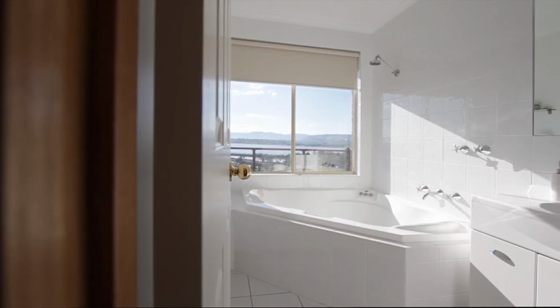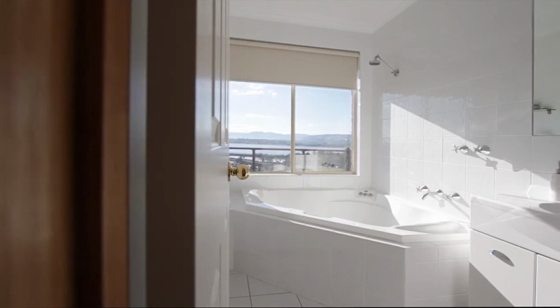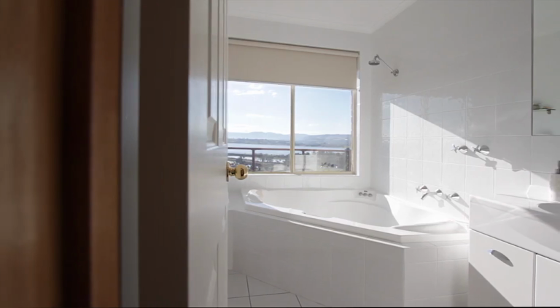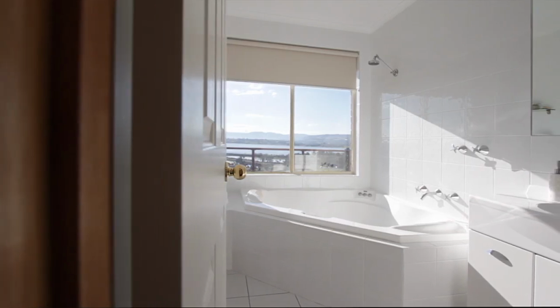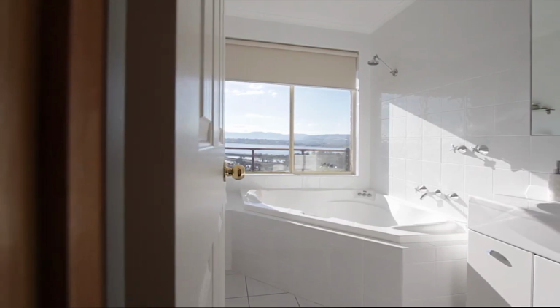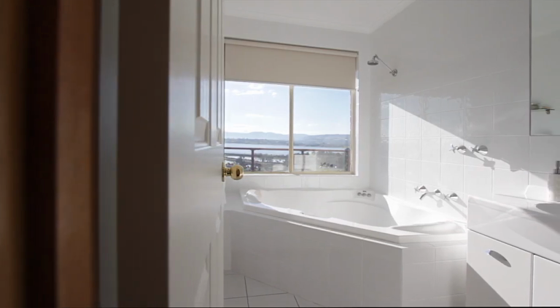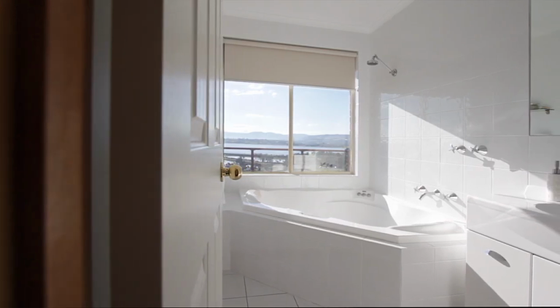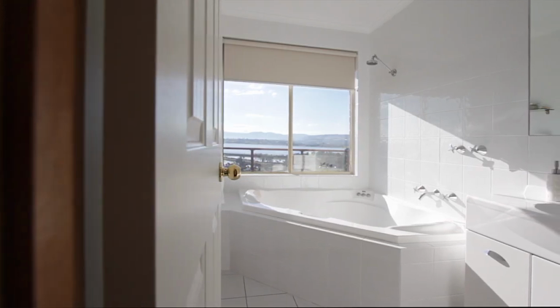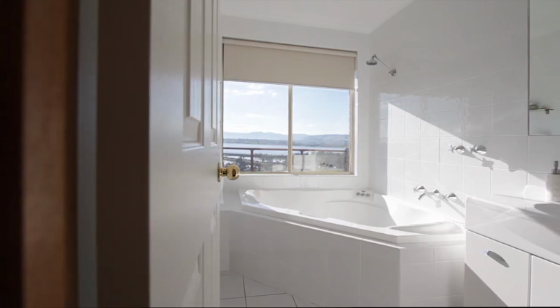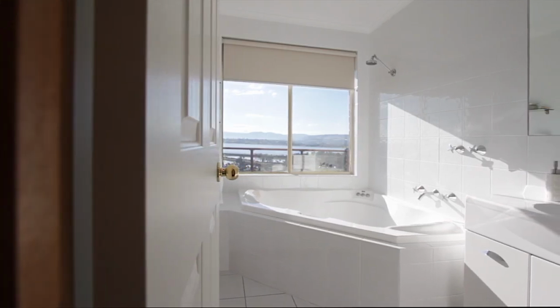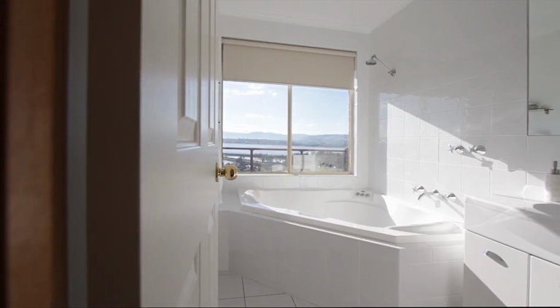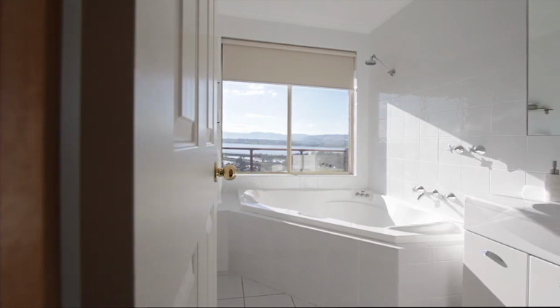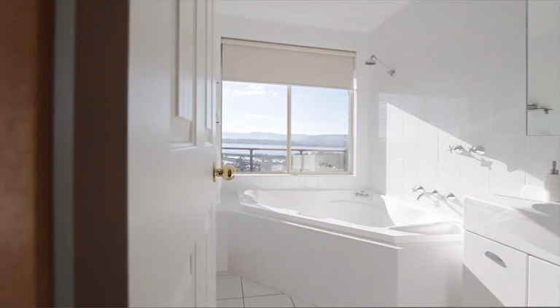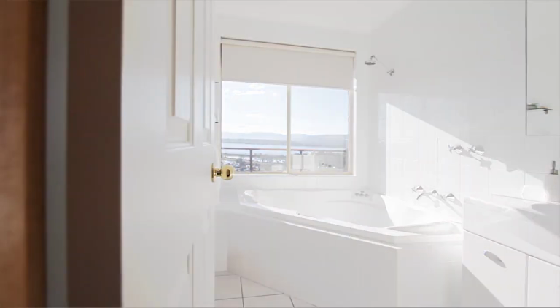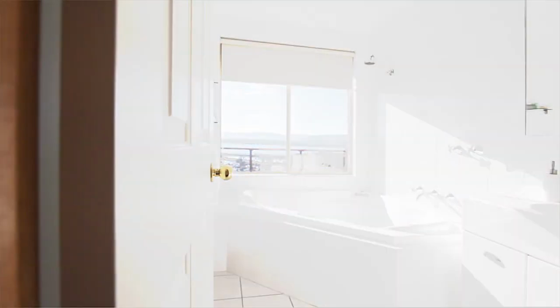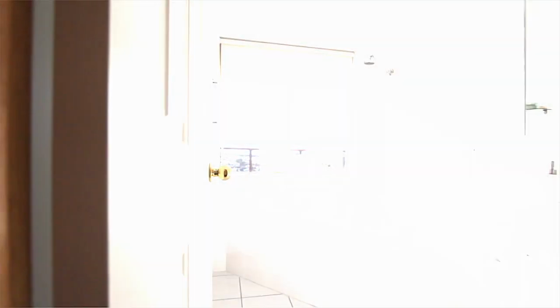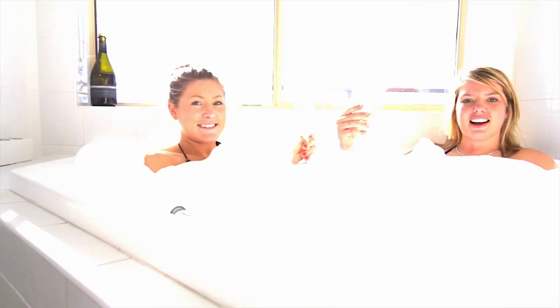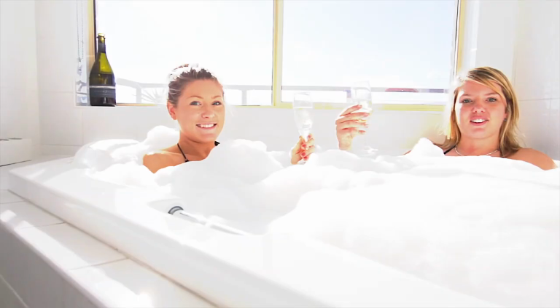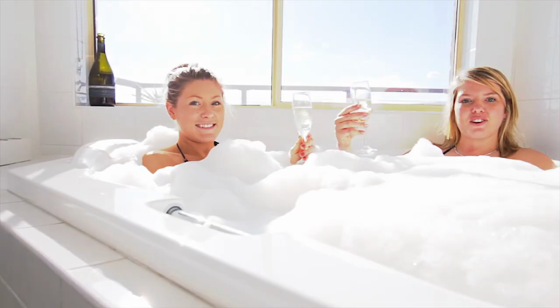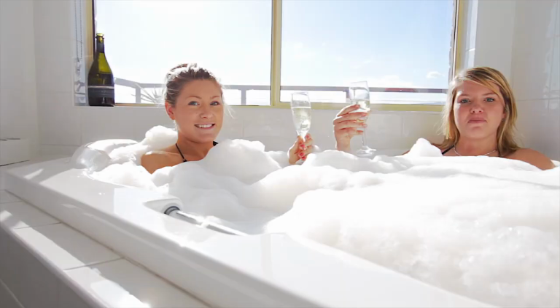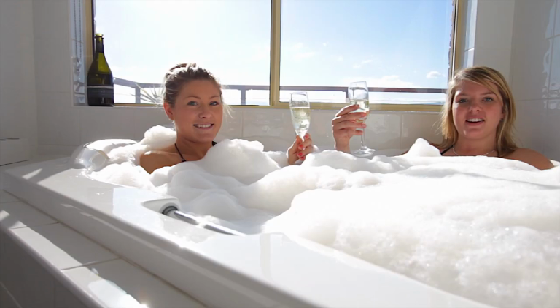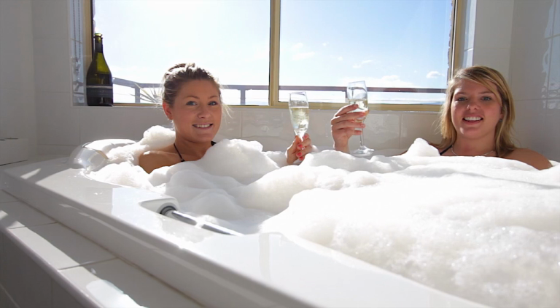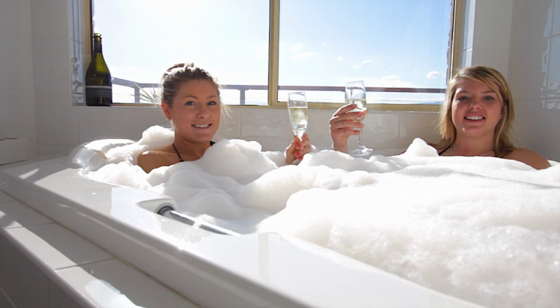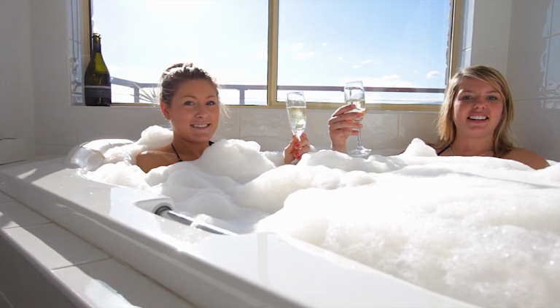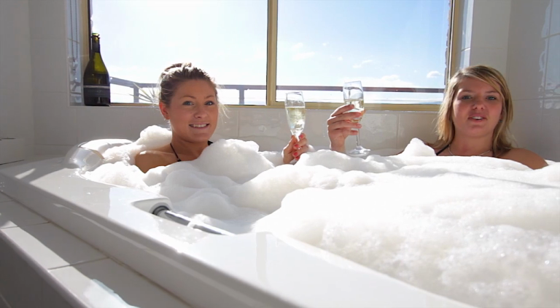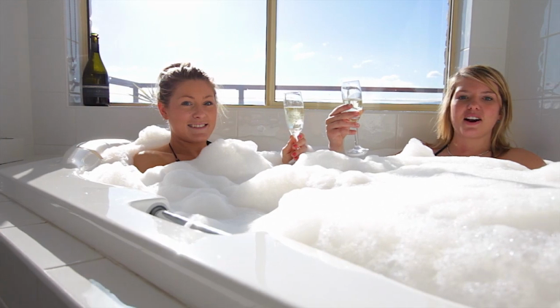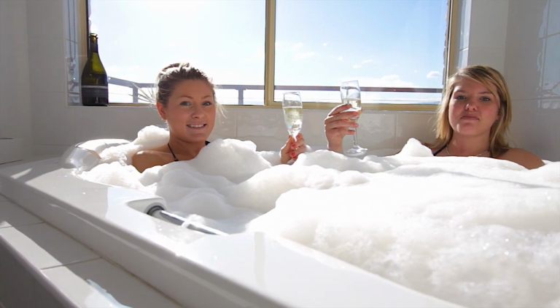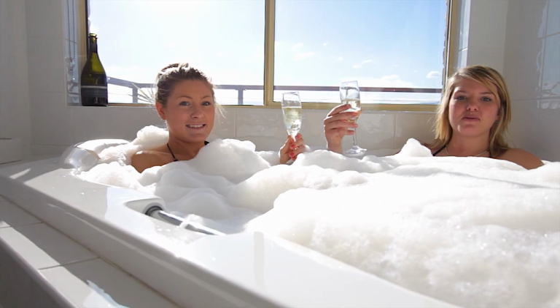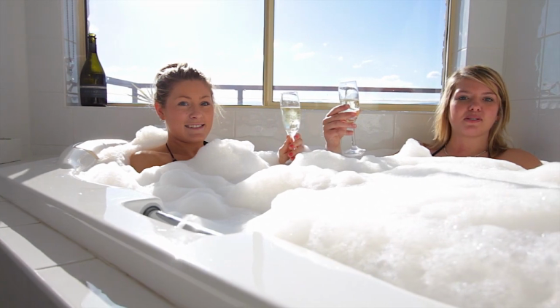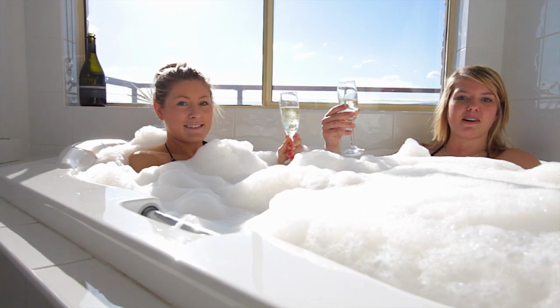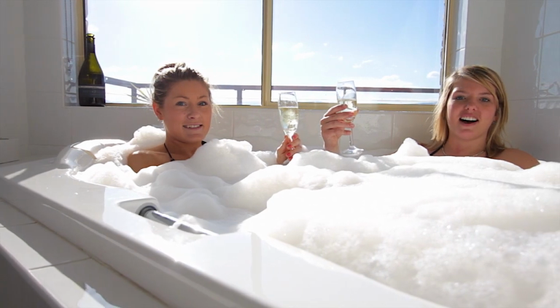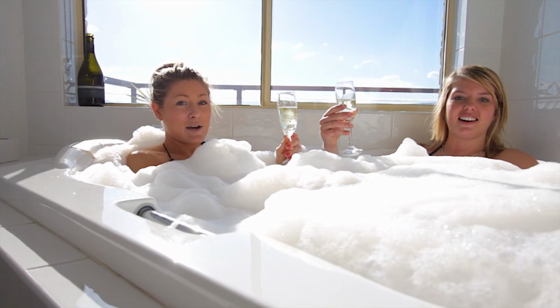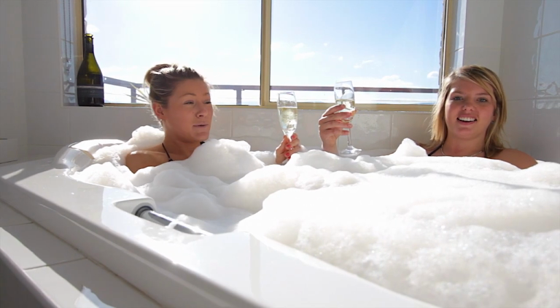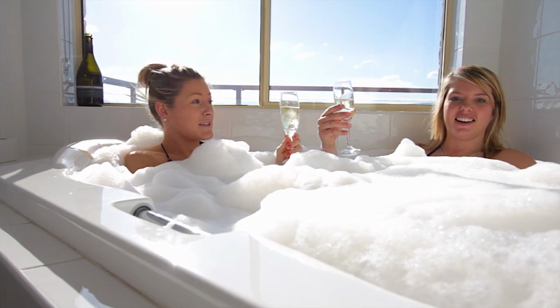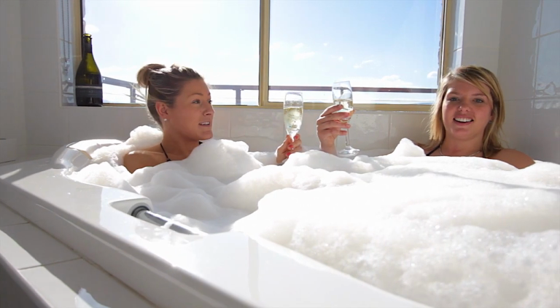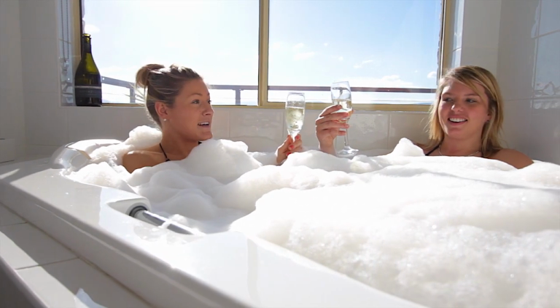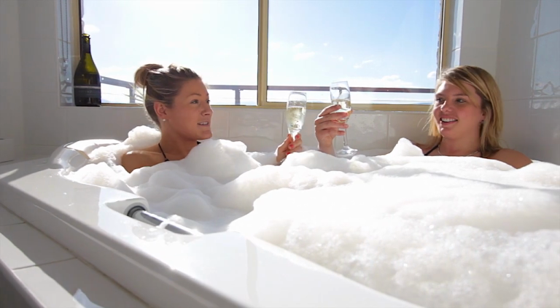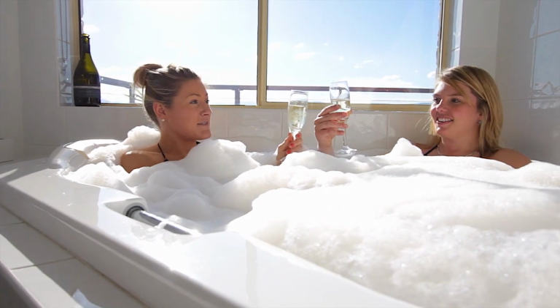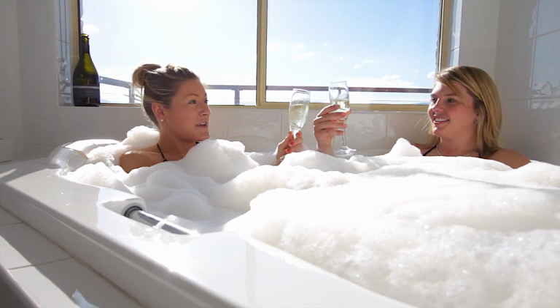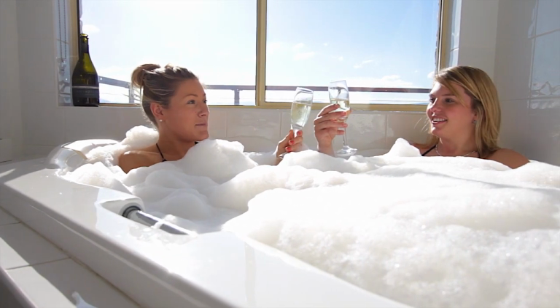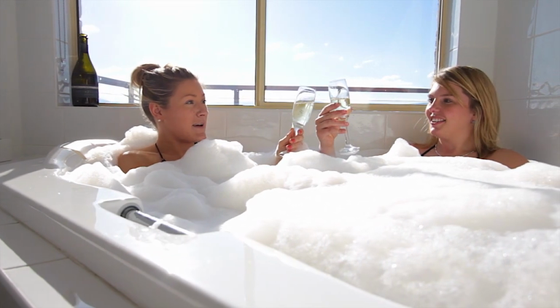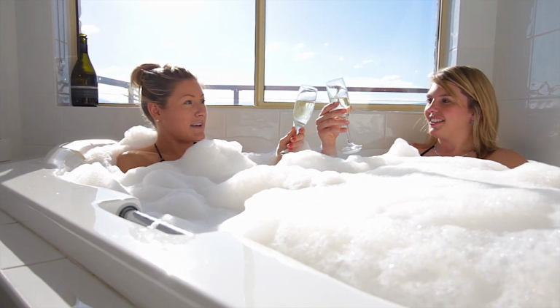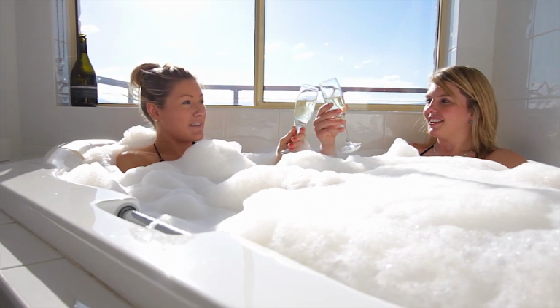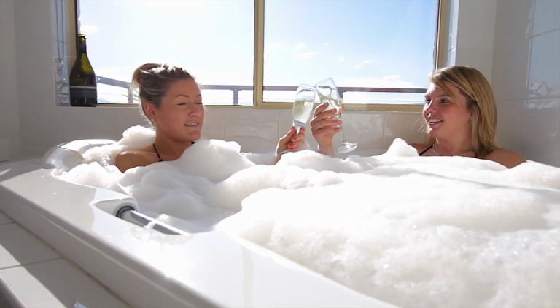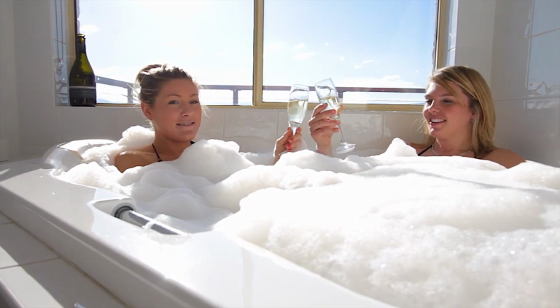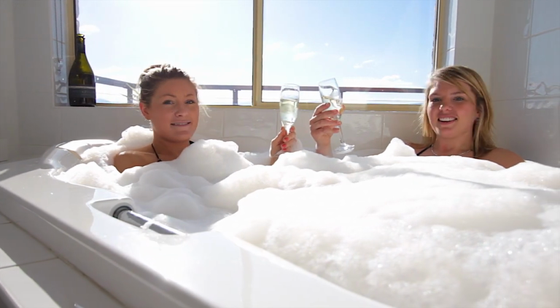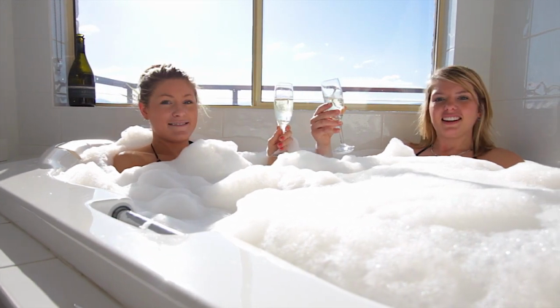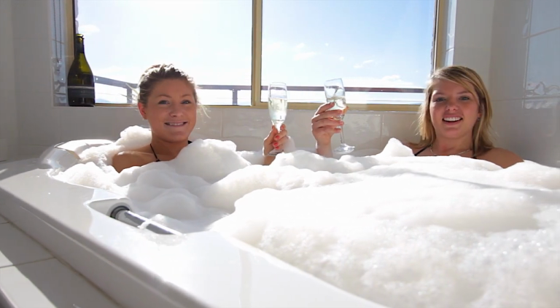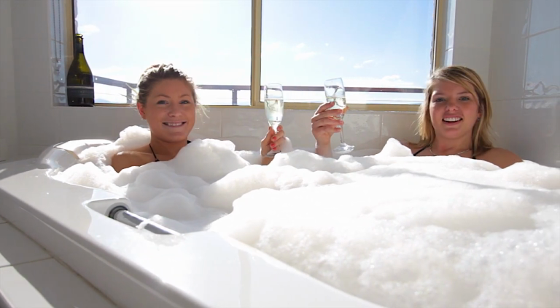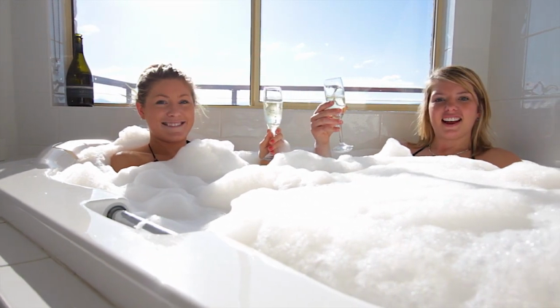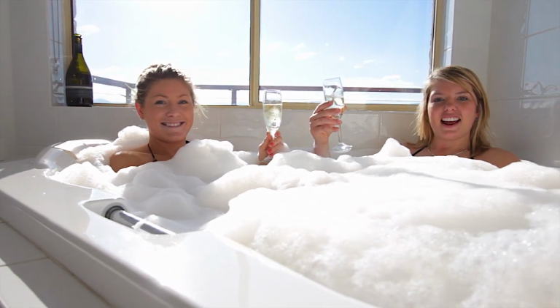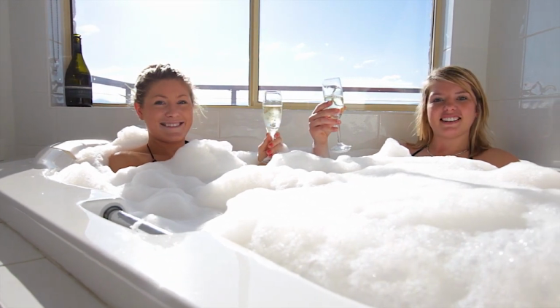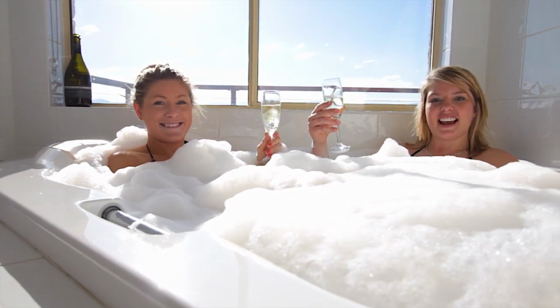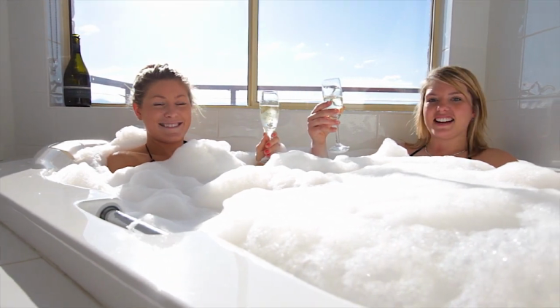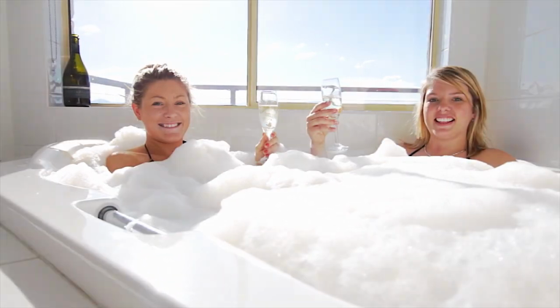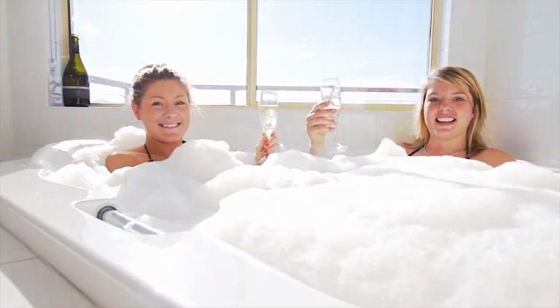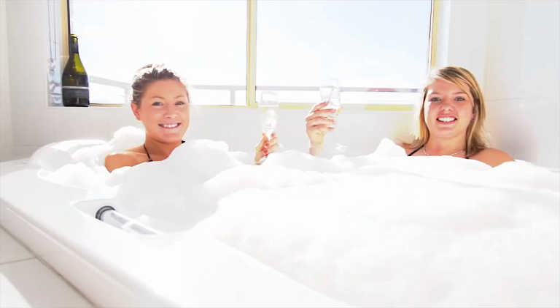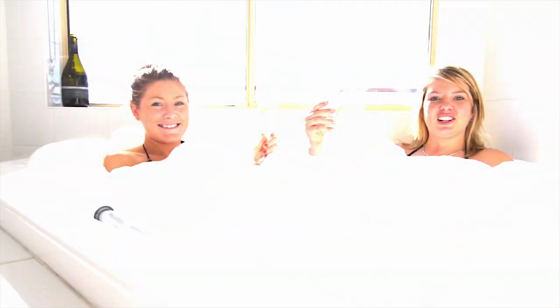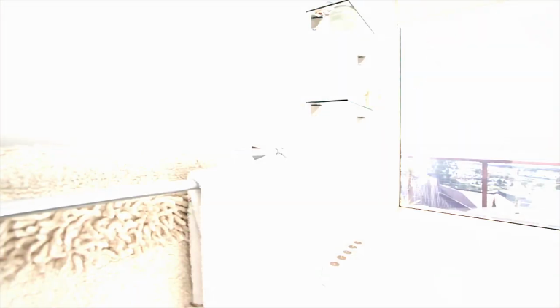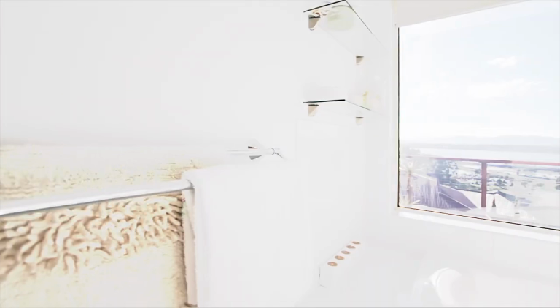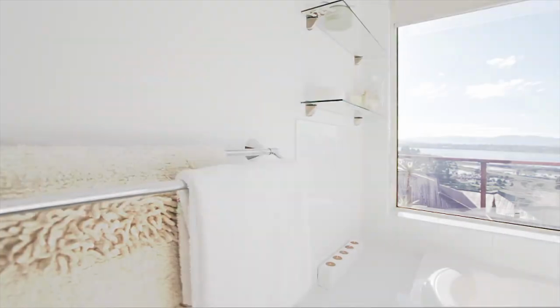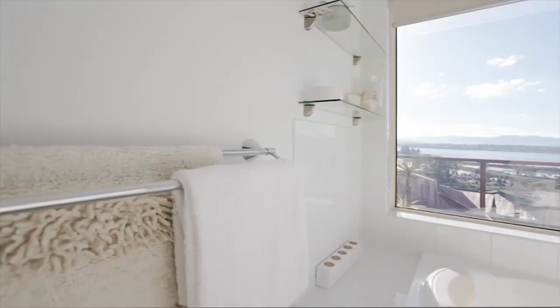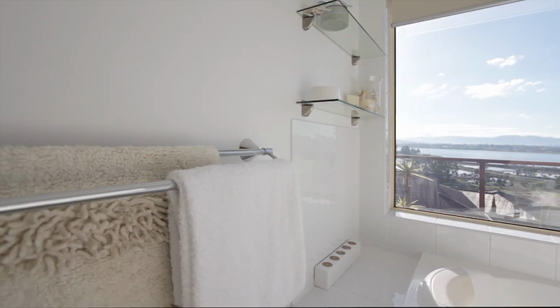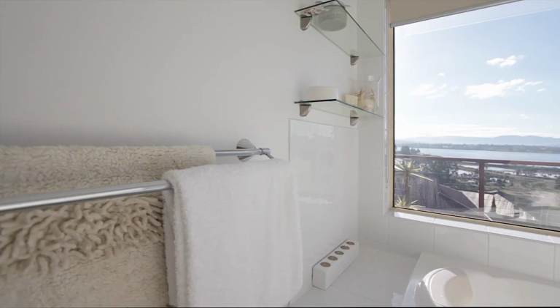And what about this family bathroom with this incredible spa — perfect for enjoying a glass of champagne while taking in these glorious views?